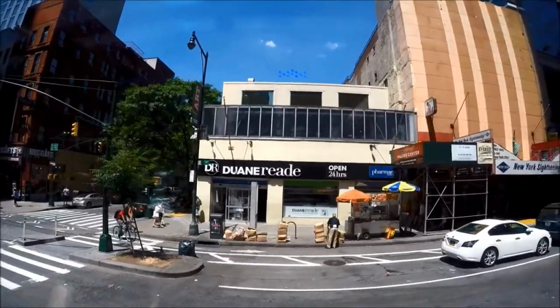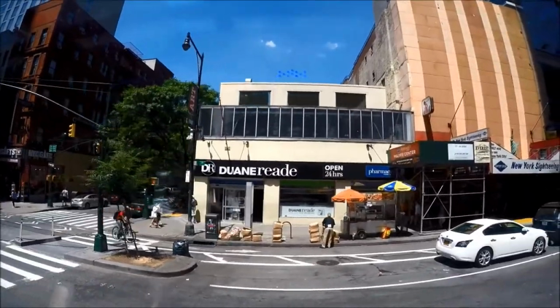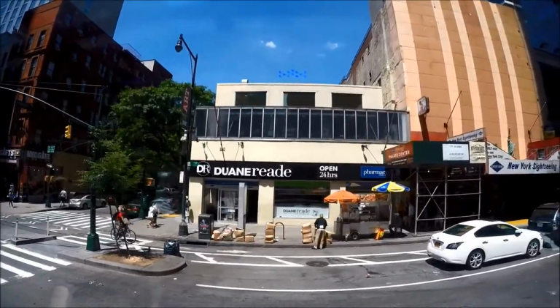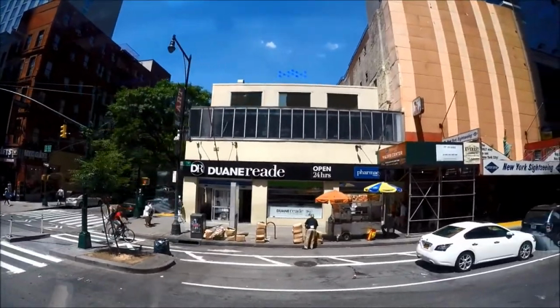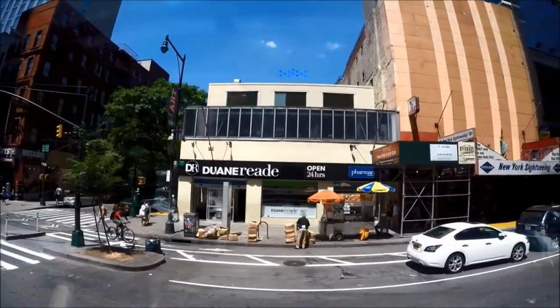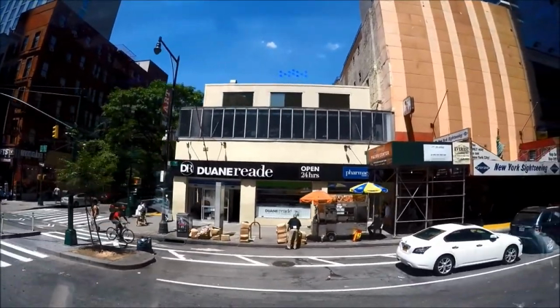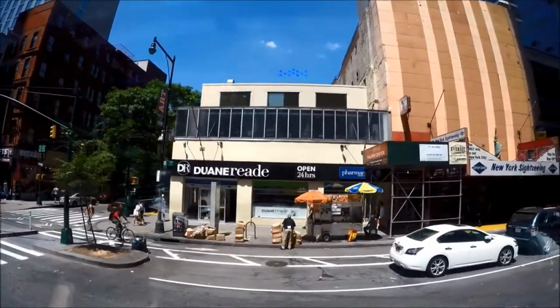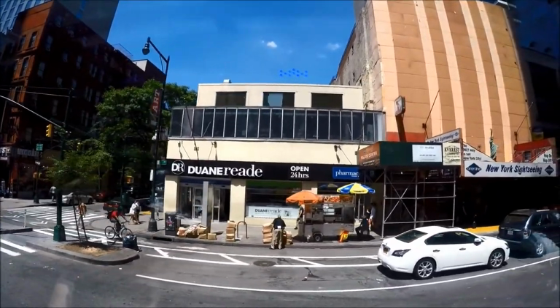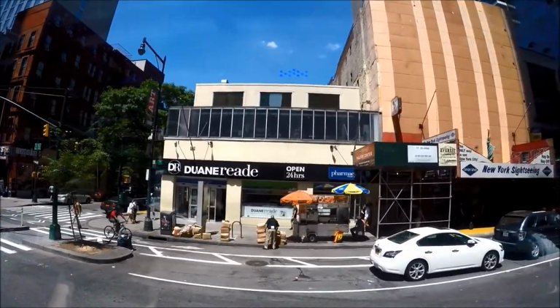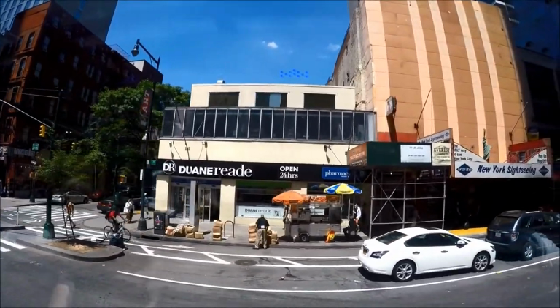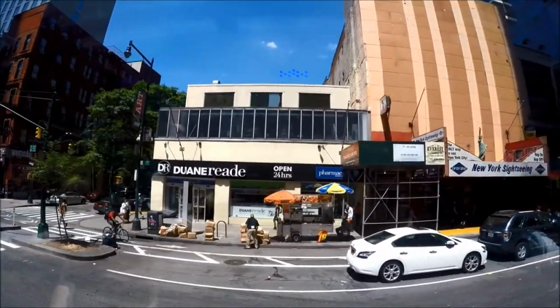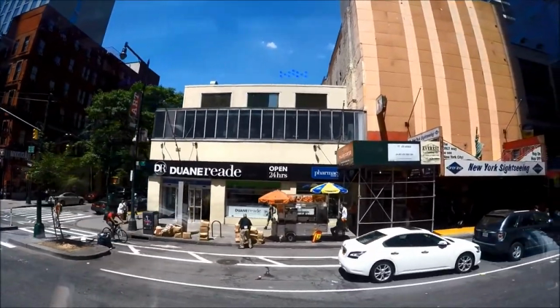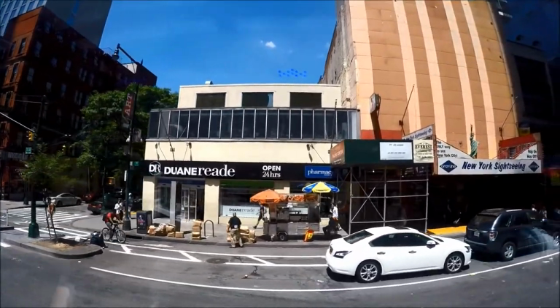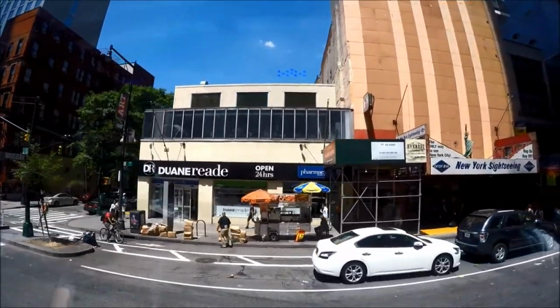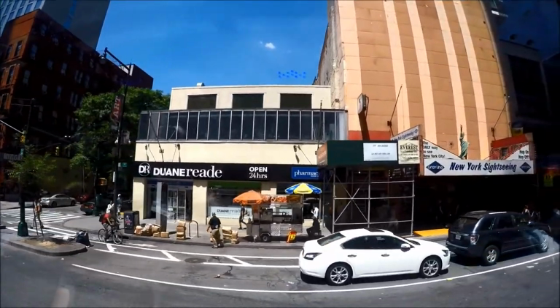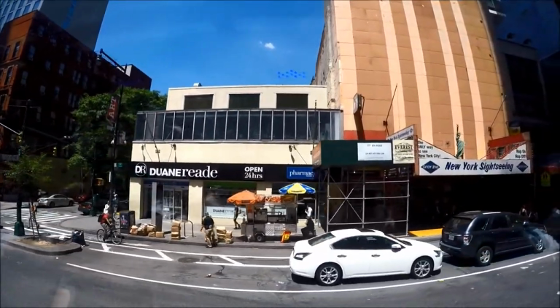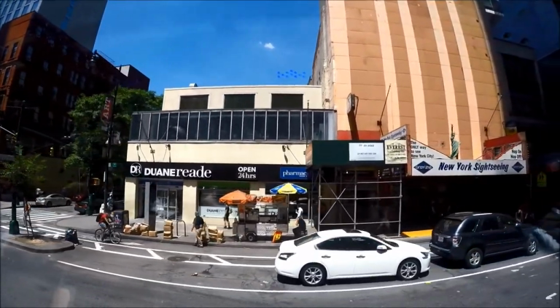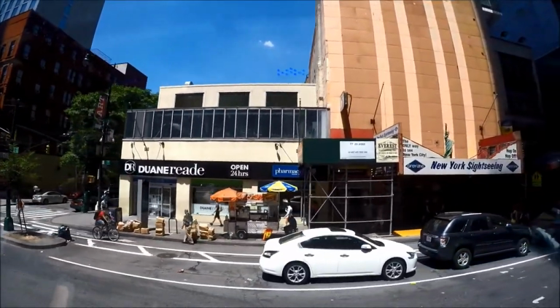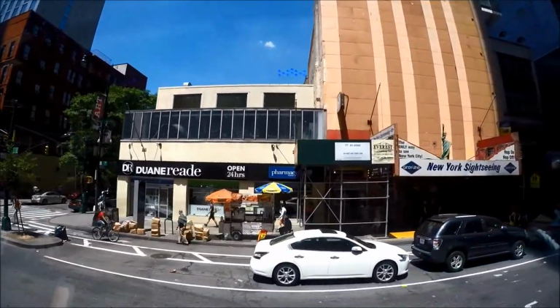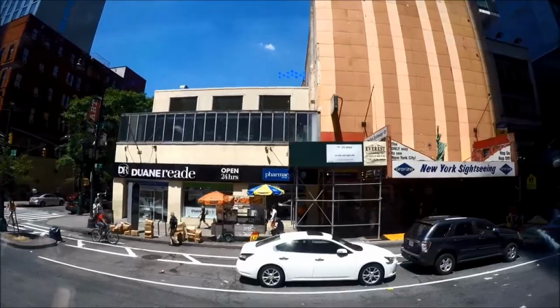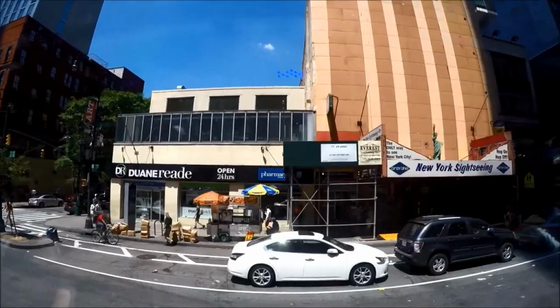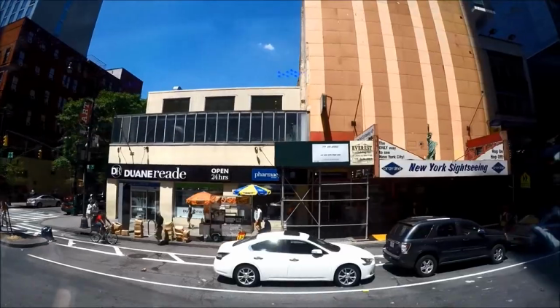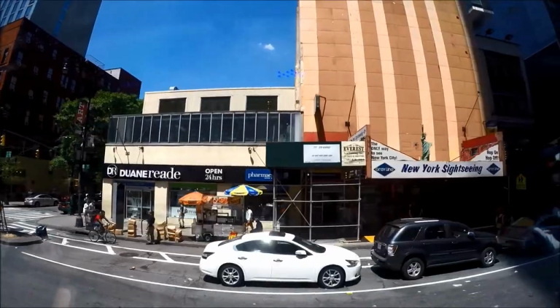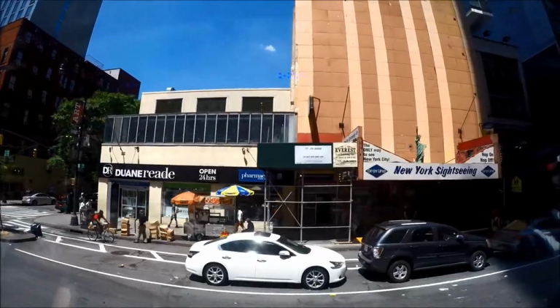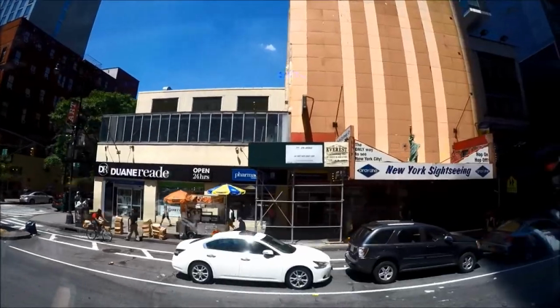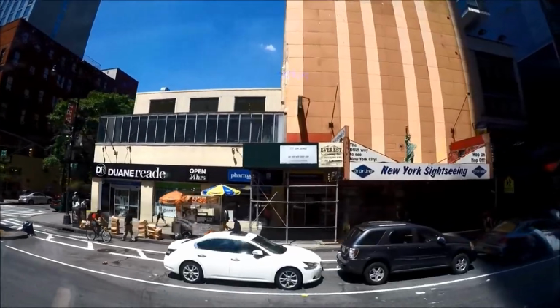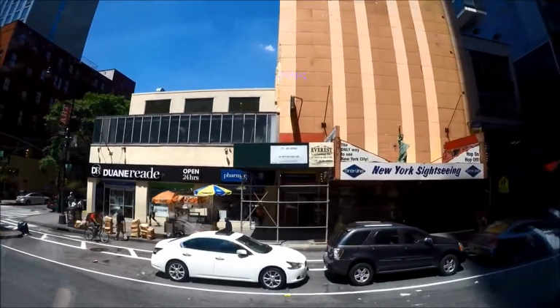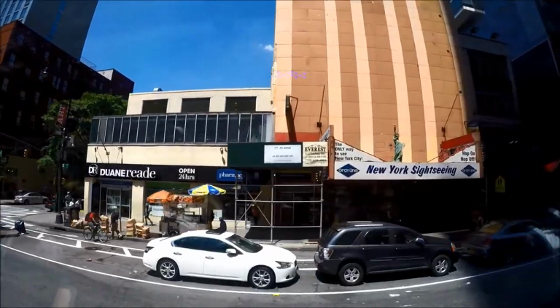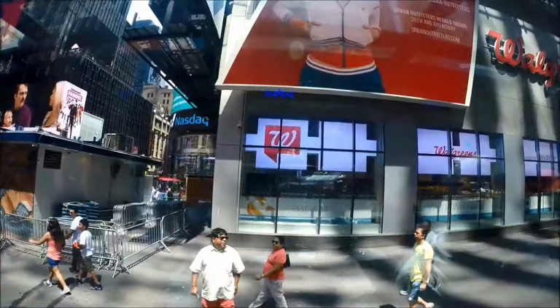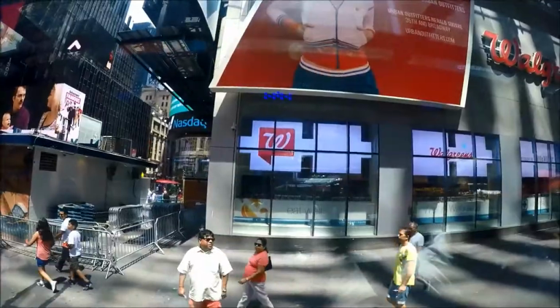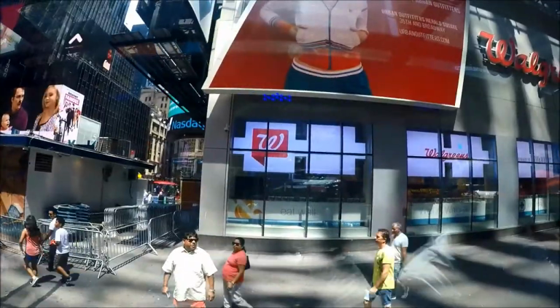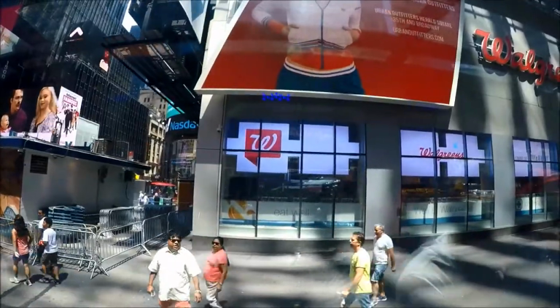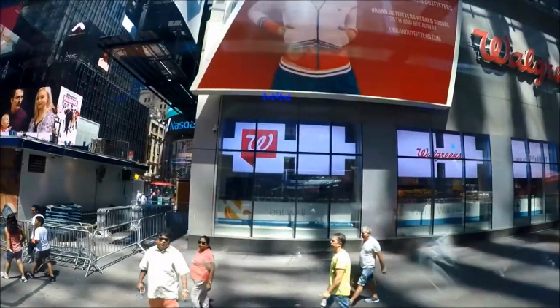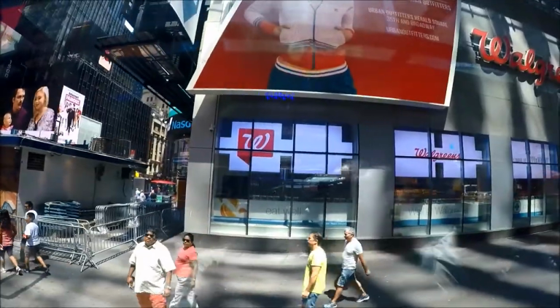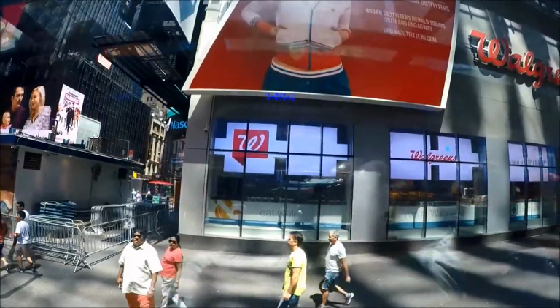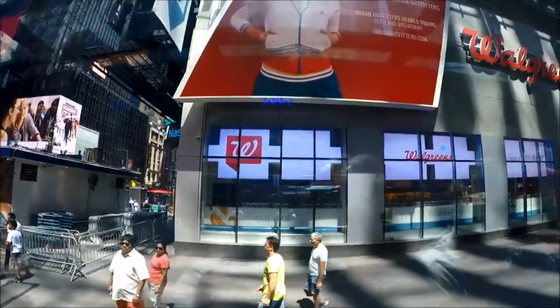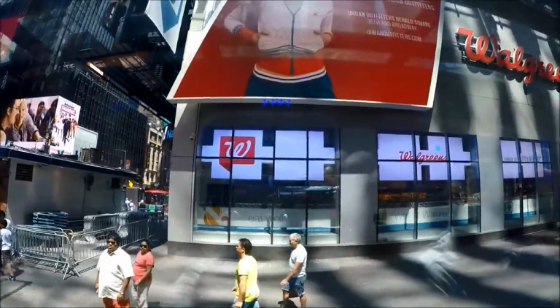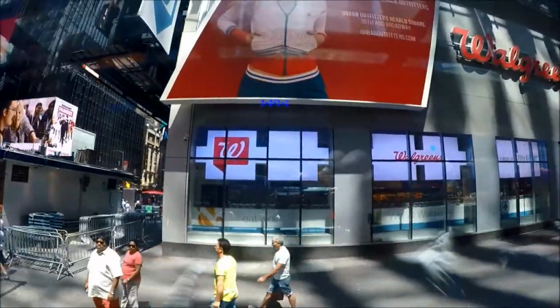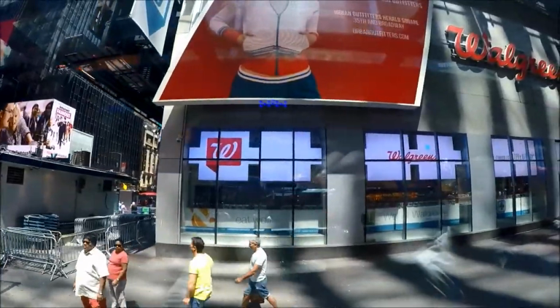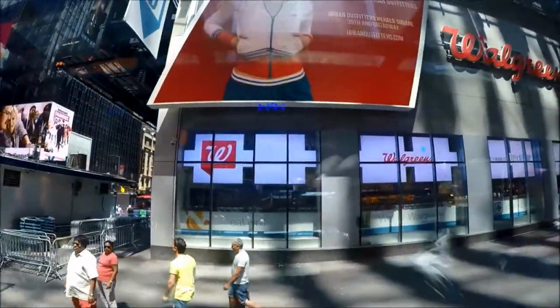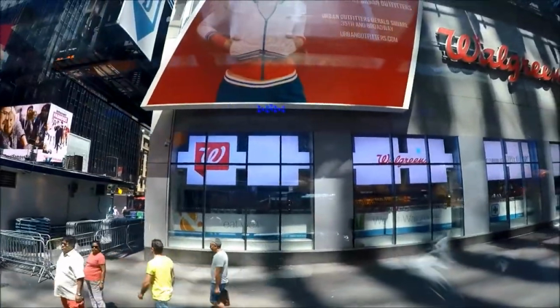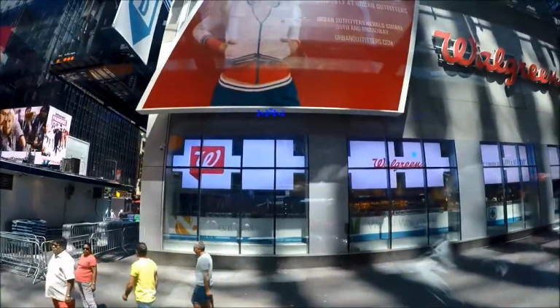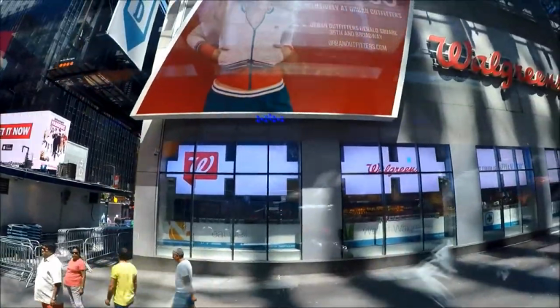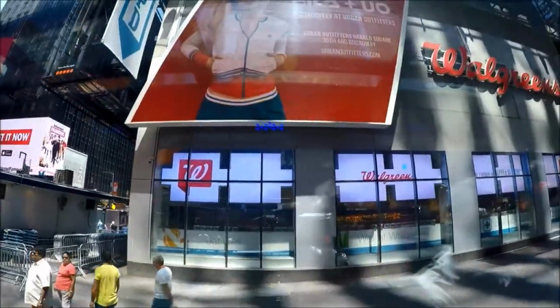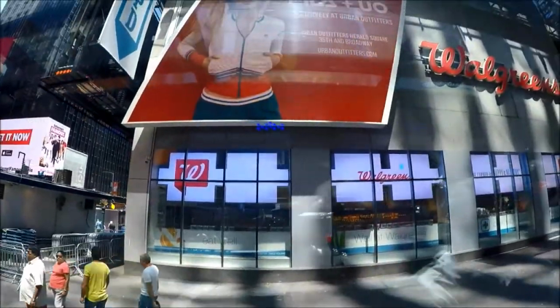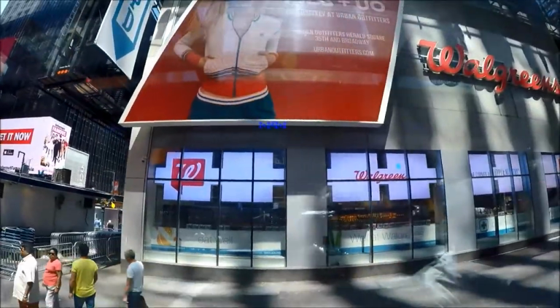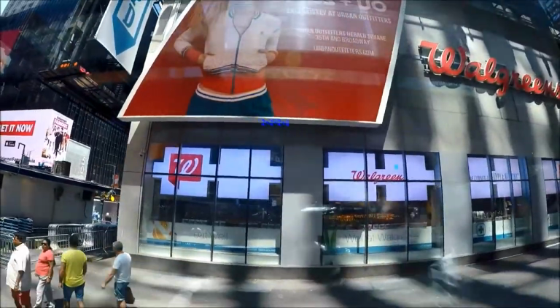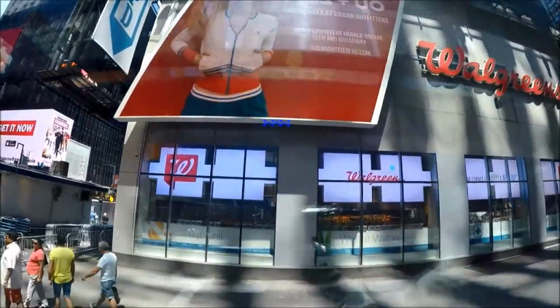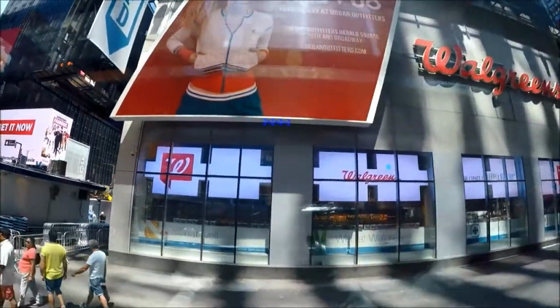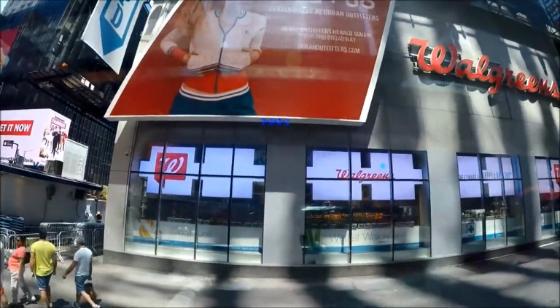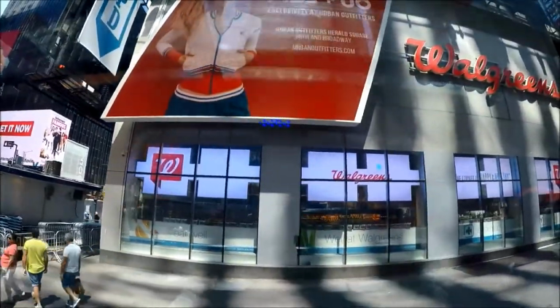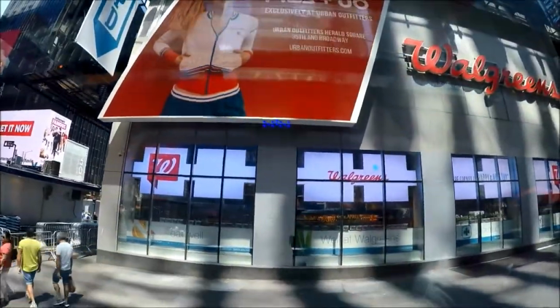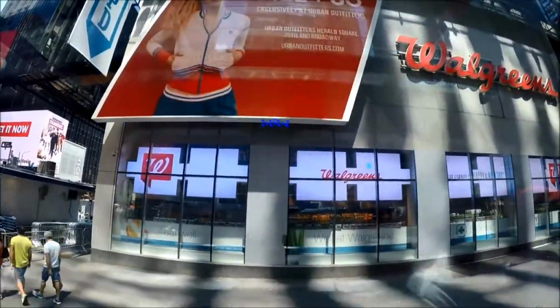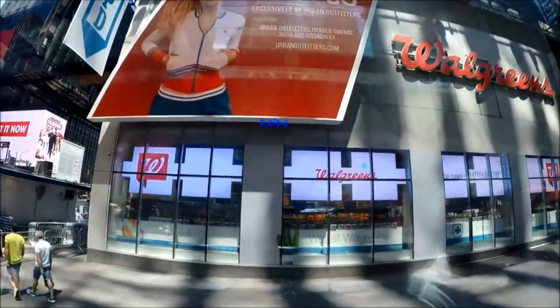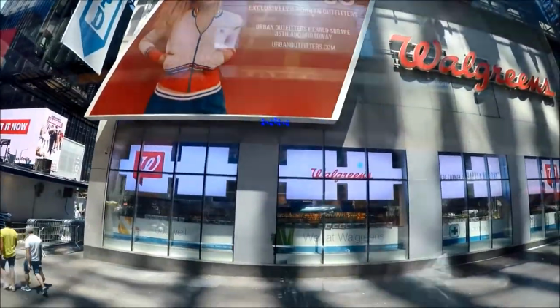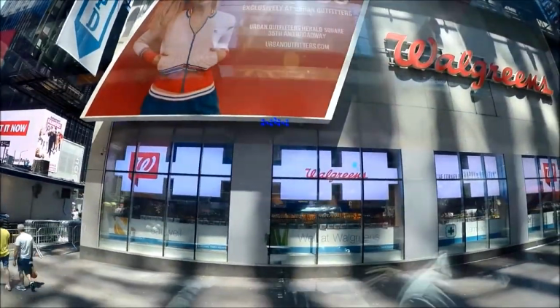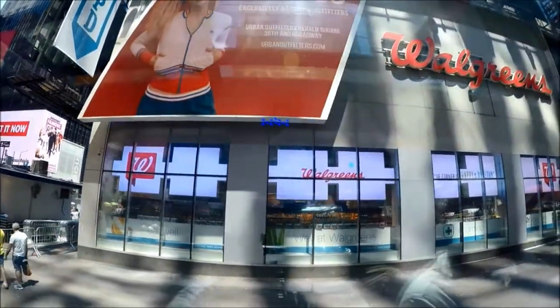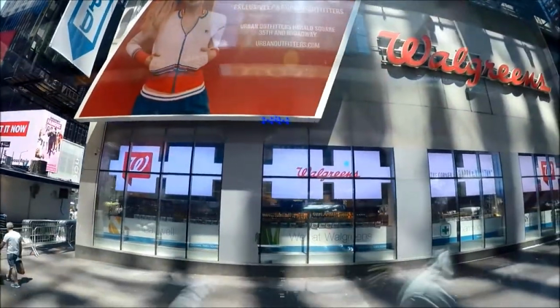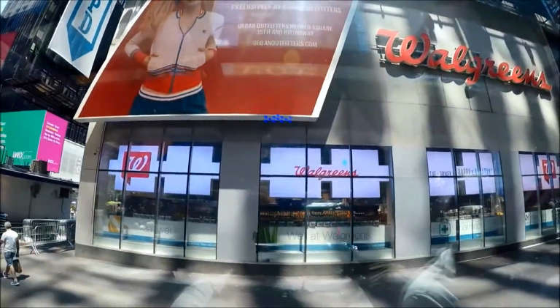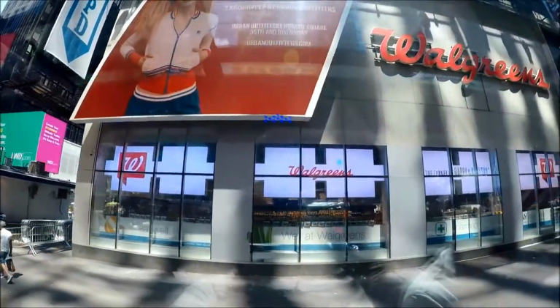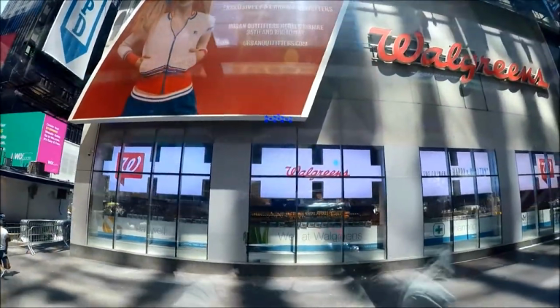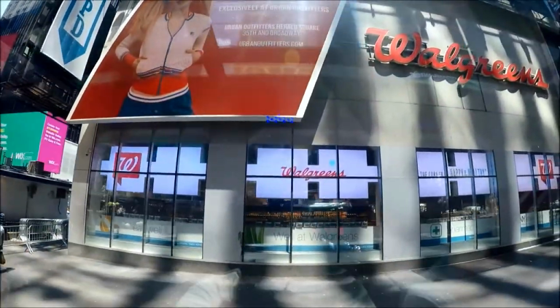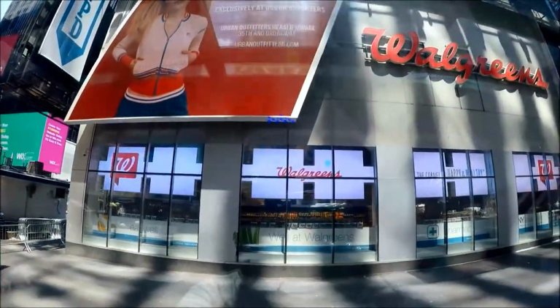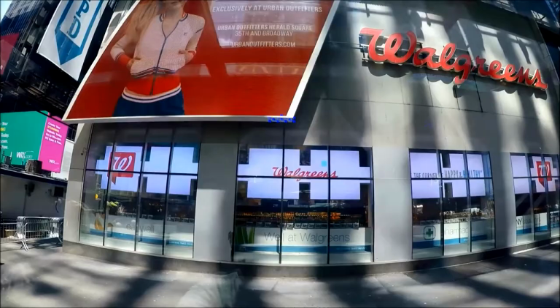My favorite thing to do is go into a mom-and-pop store and sample the unique items that they may have. It's a tour in itself sometimes.